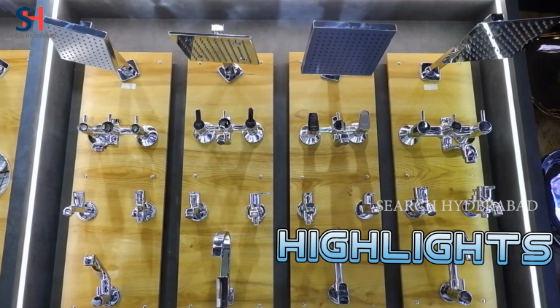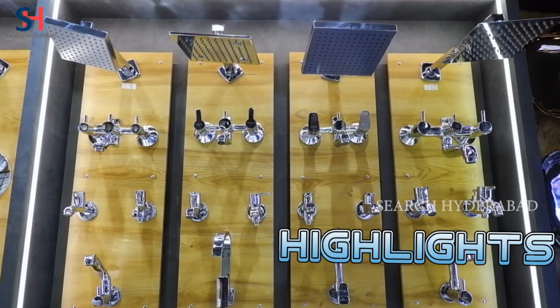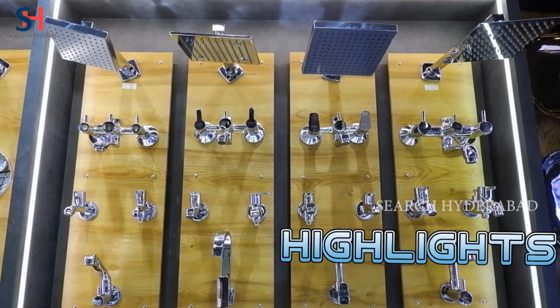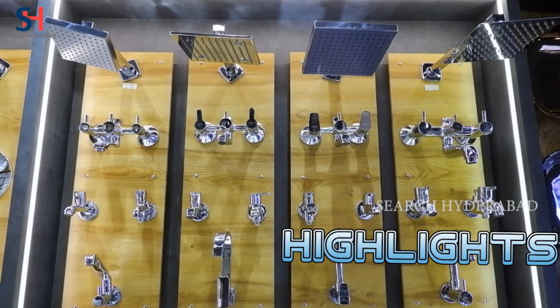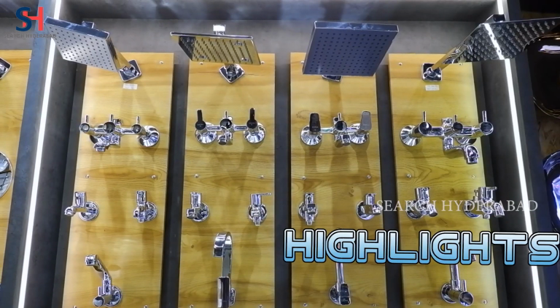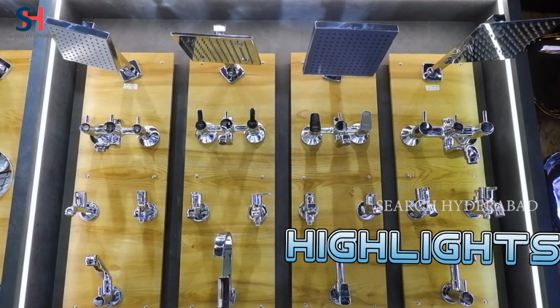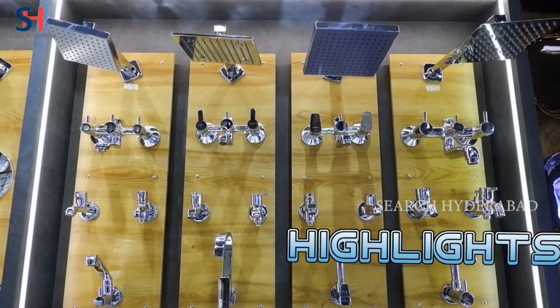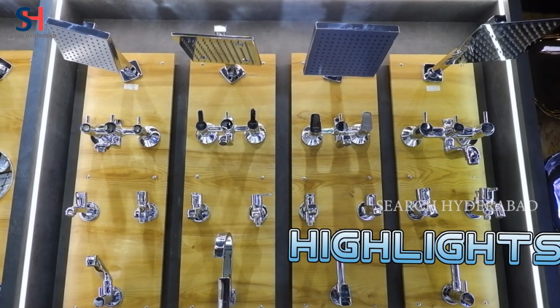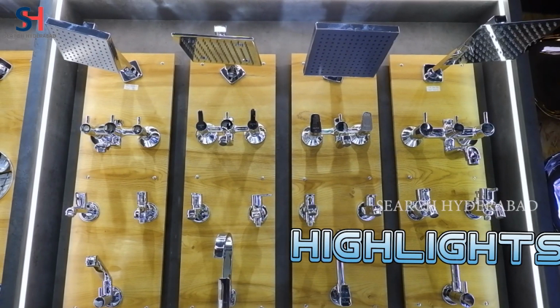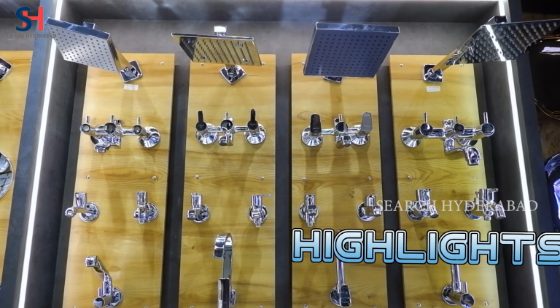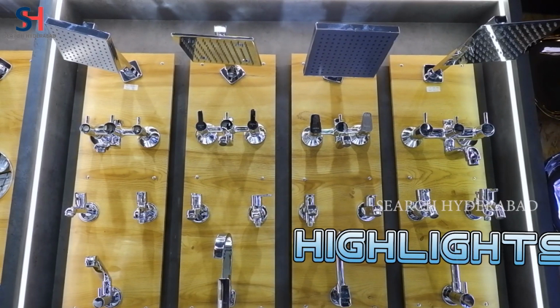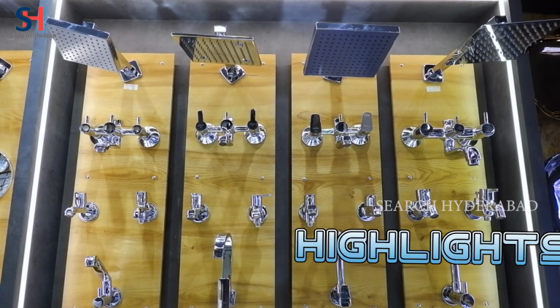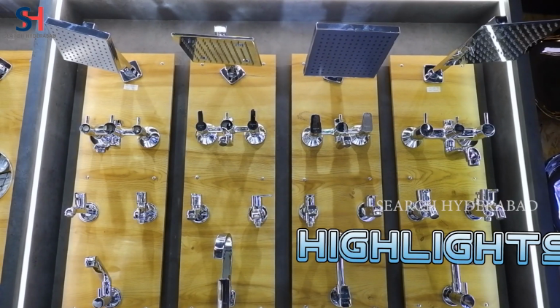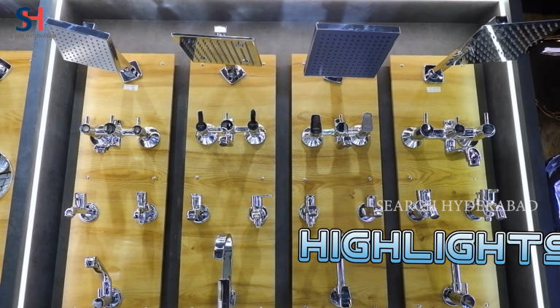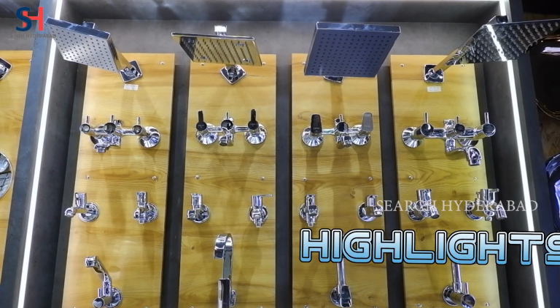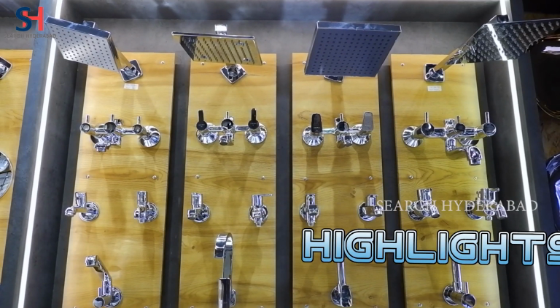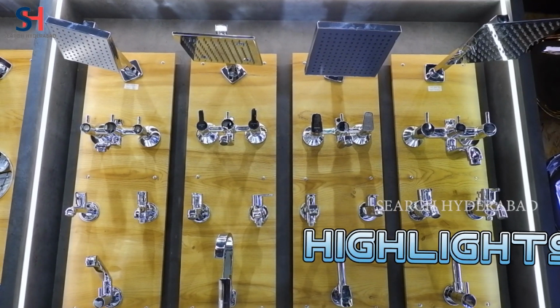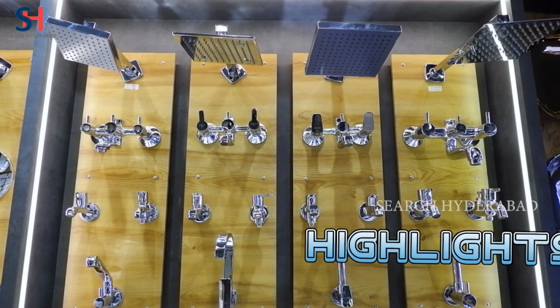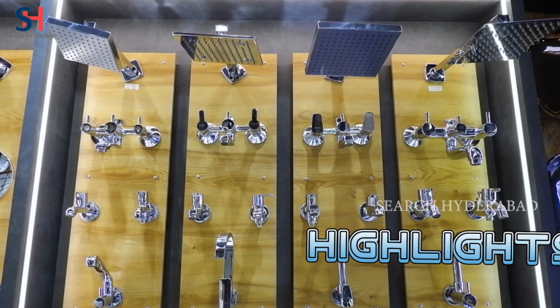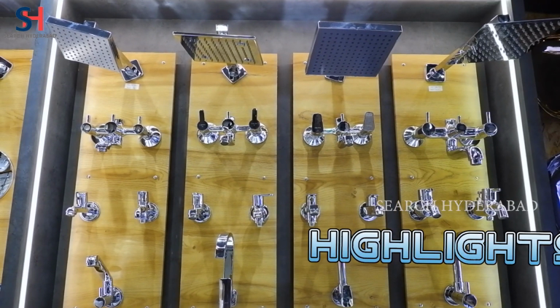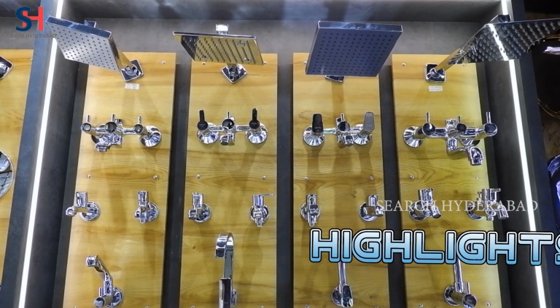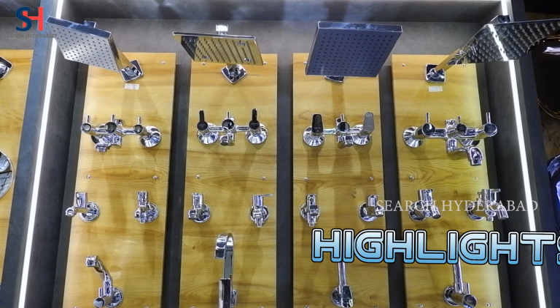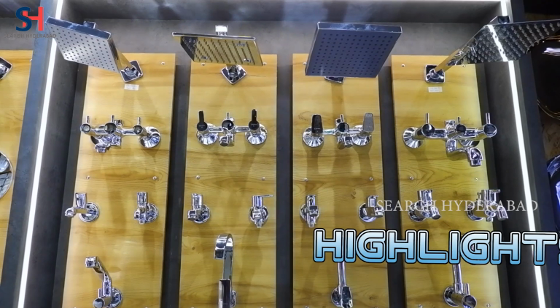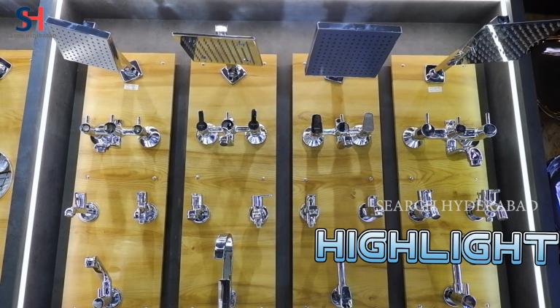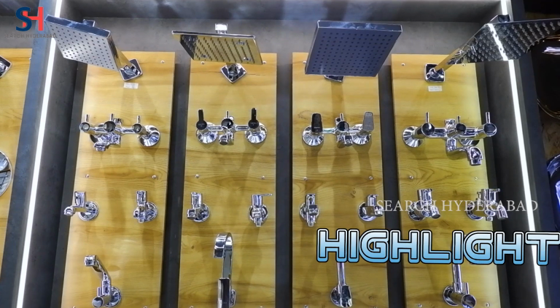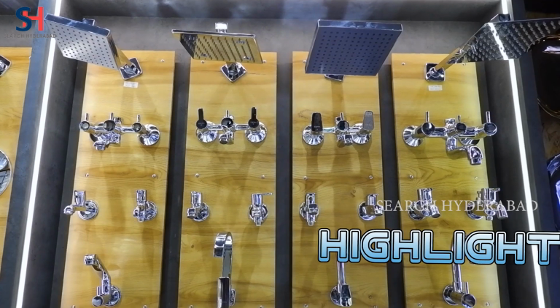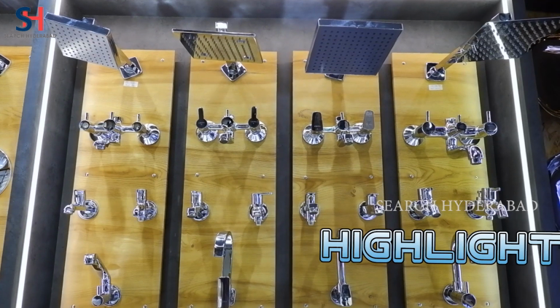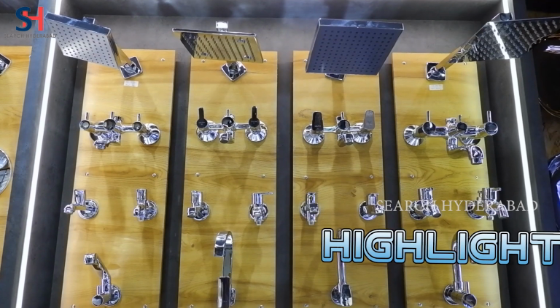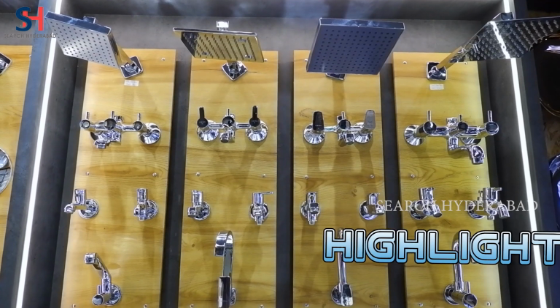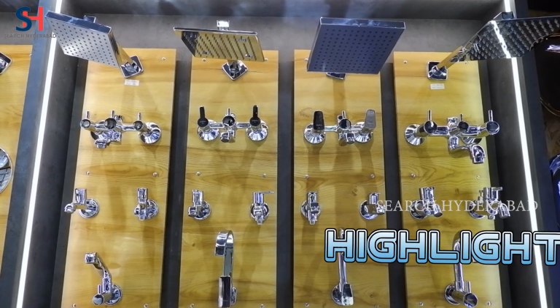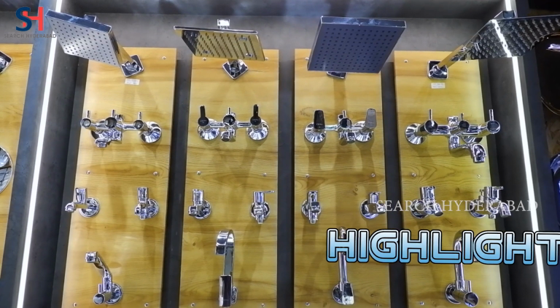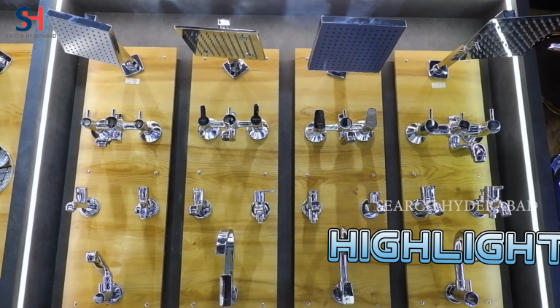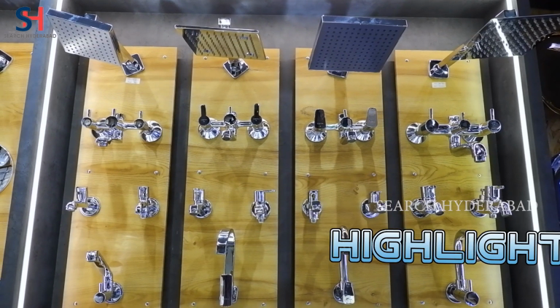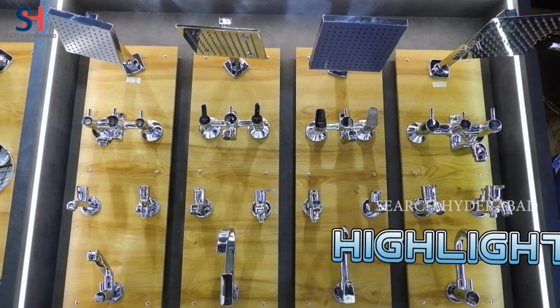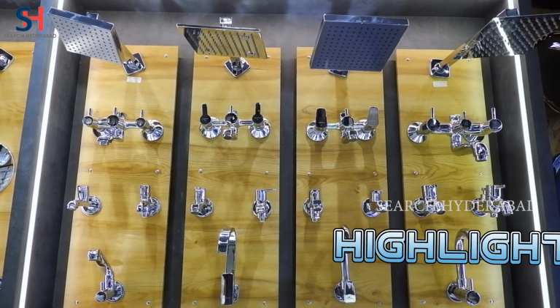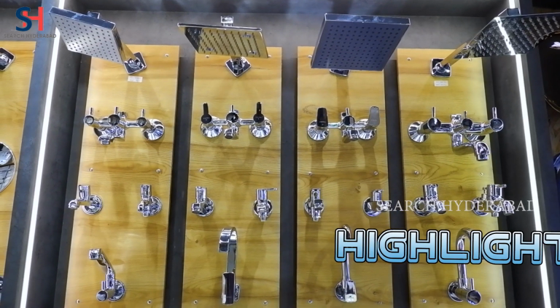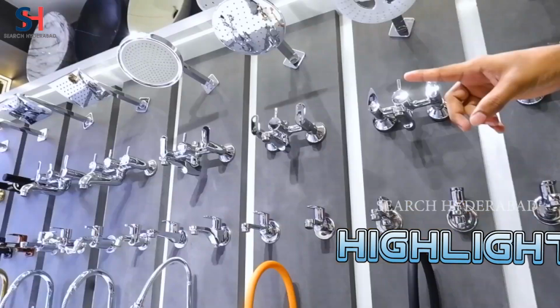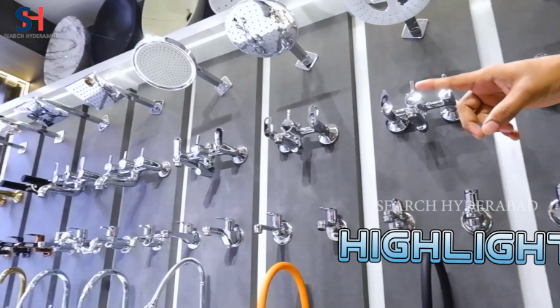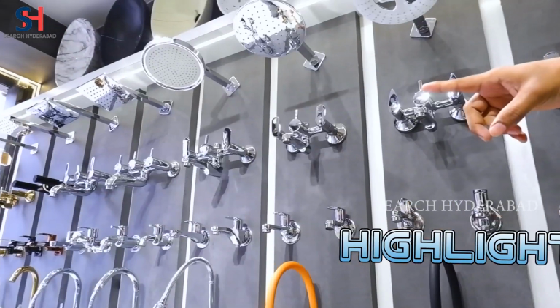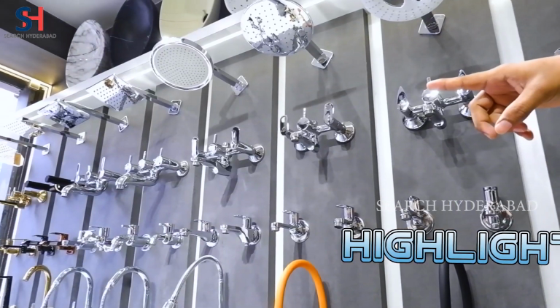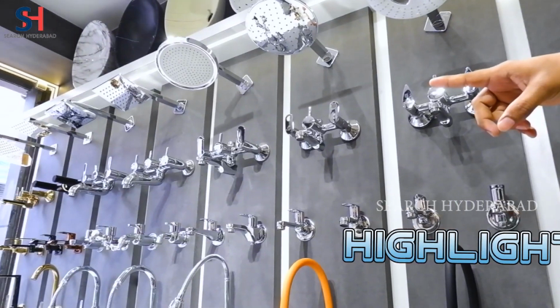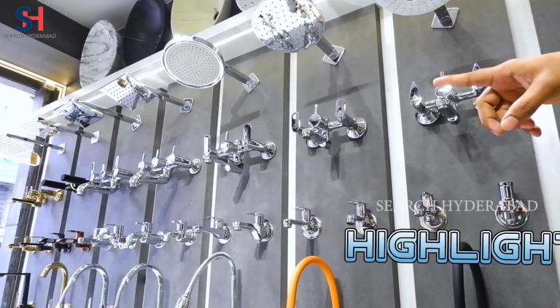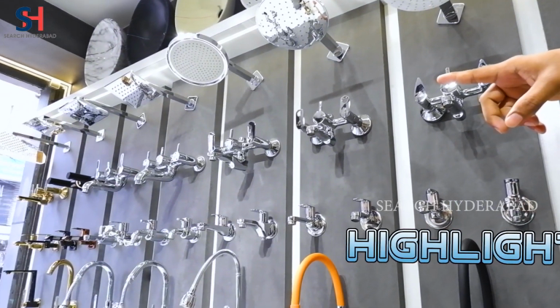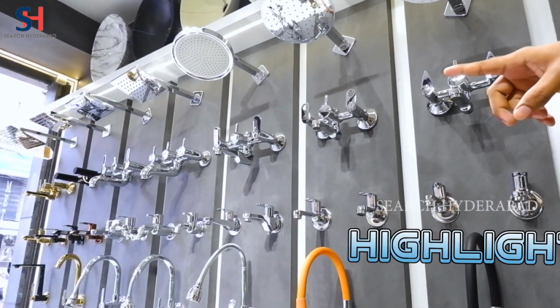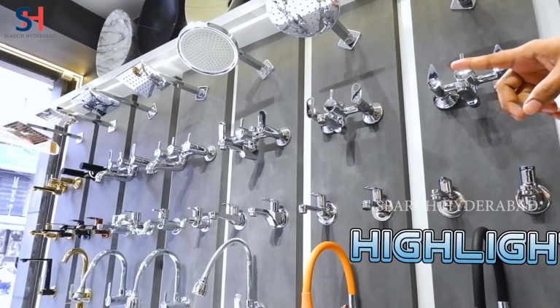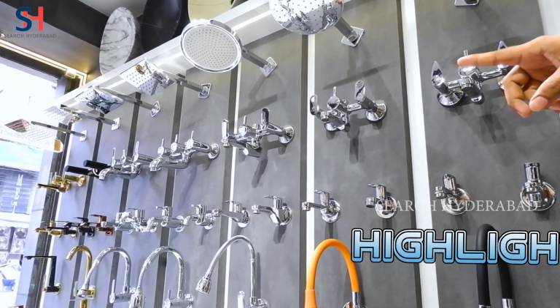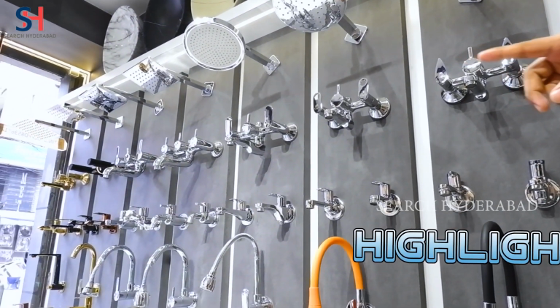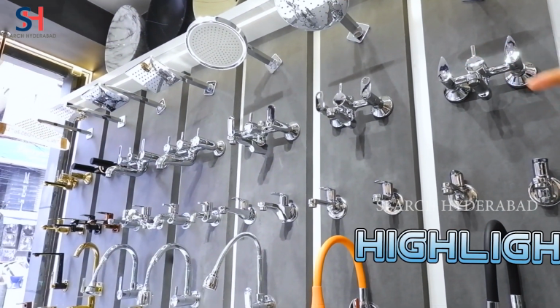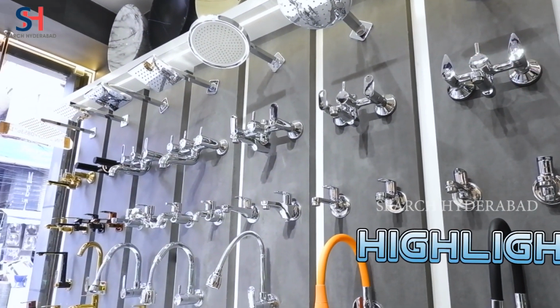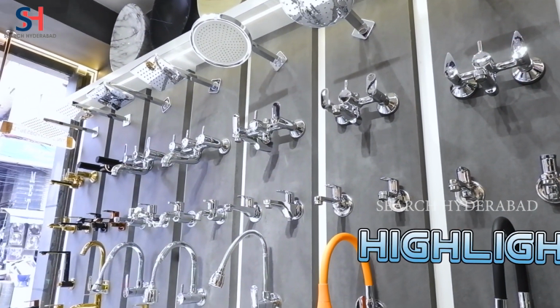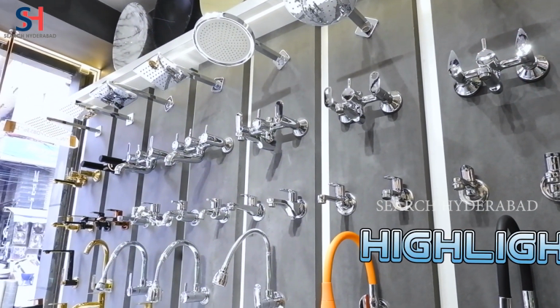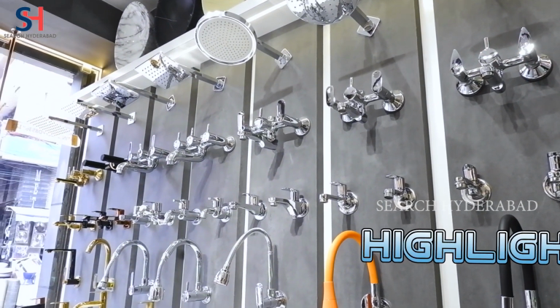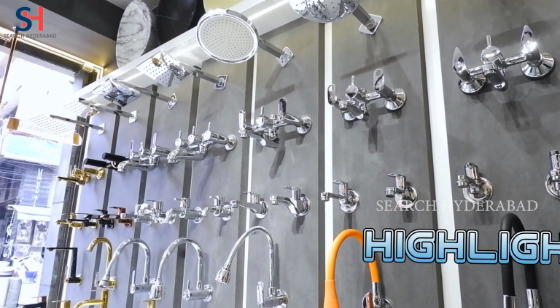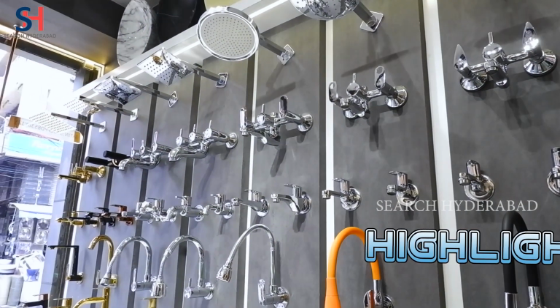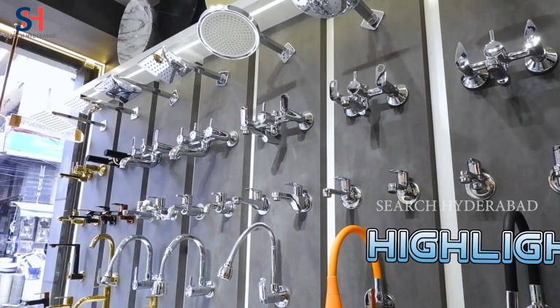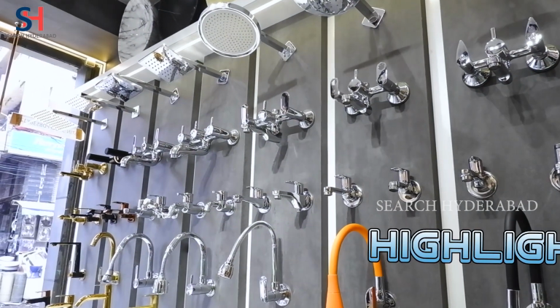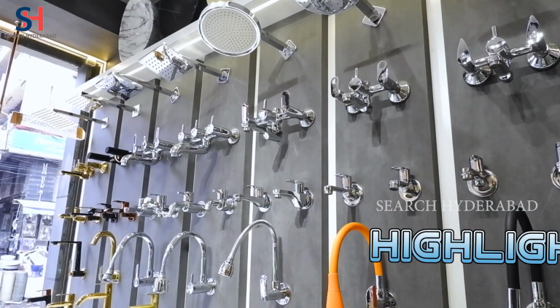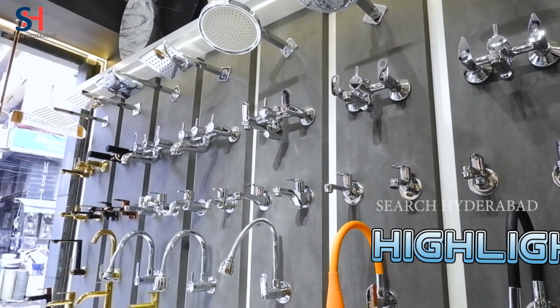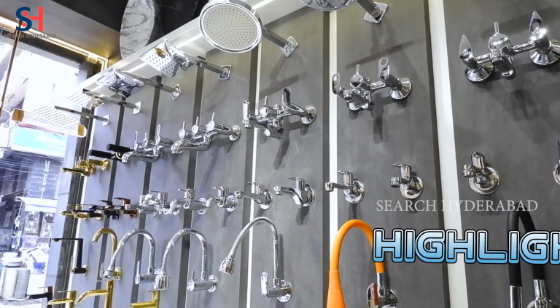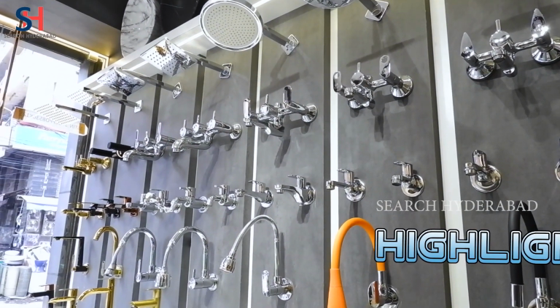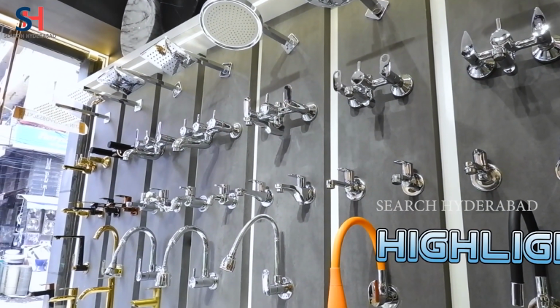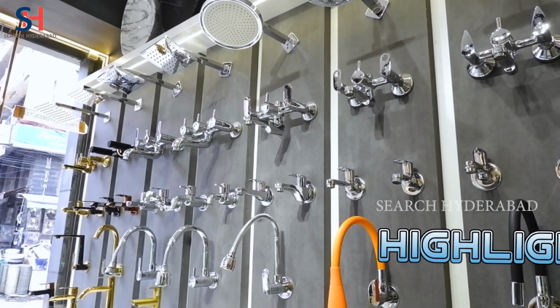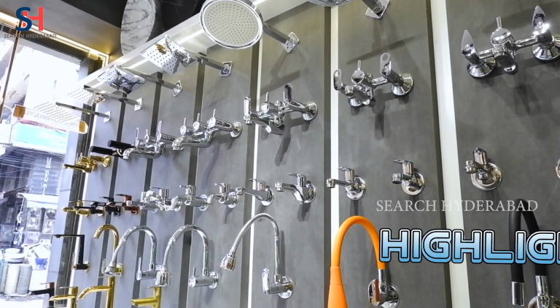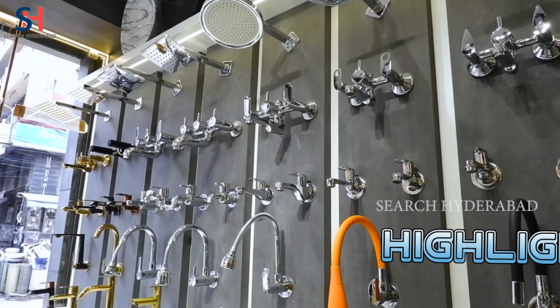This is Serra Company. In it you have wall mixer, shower, sand shower, available in black, rose gold — every color is available in it.